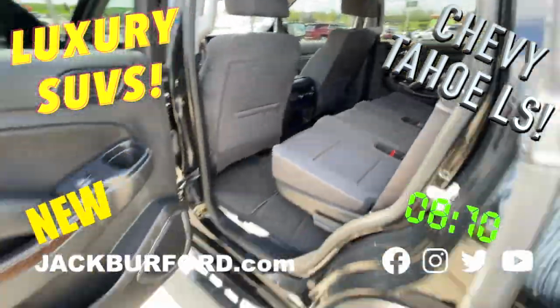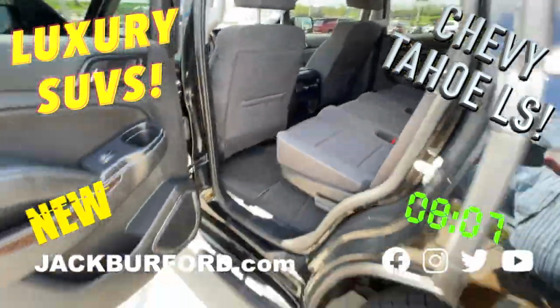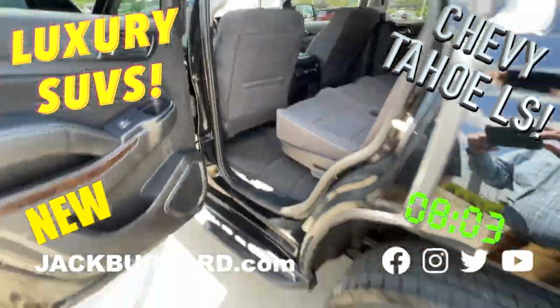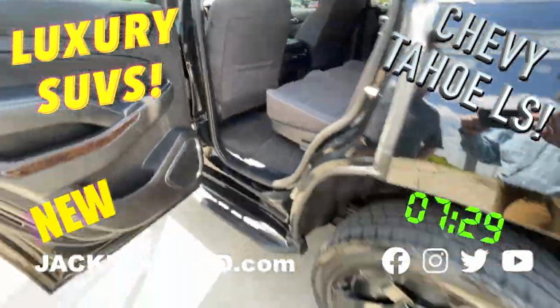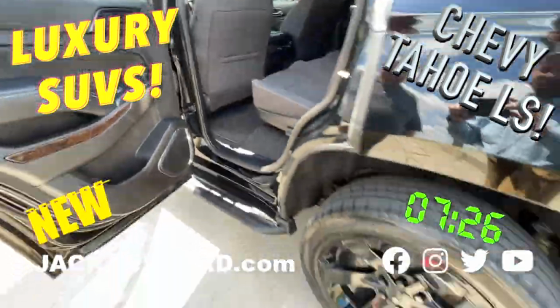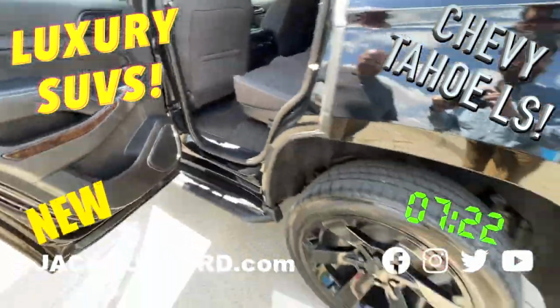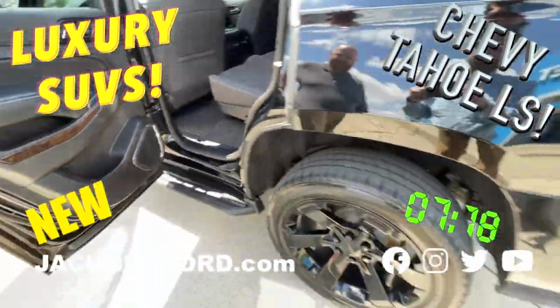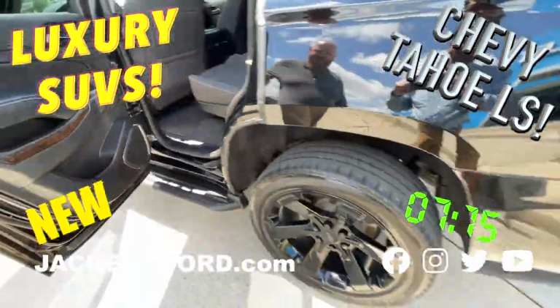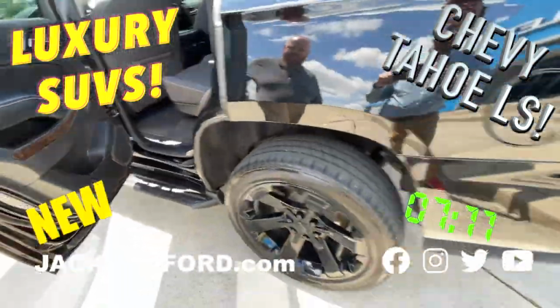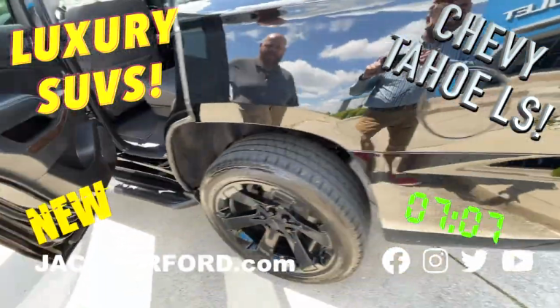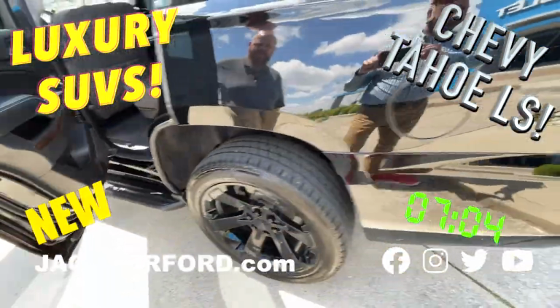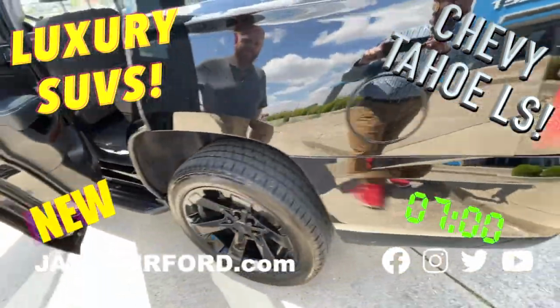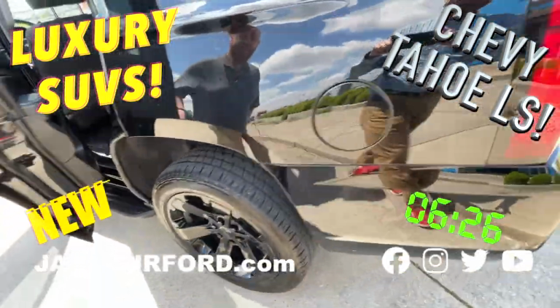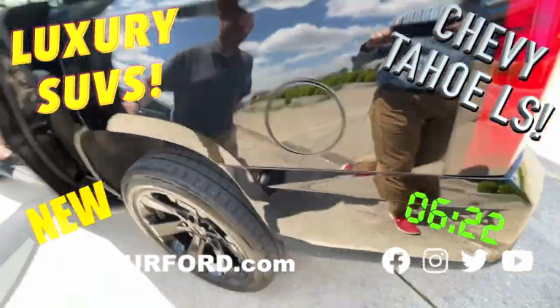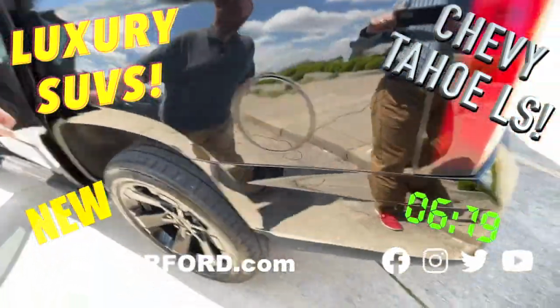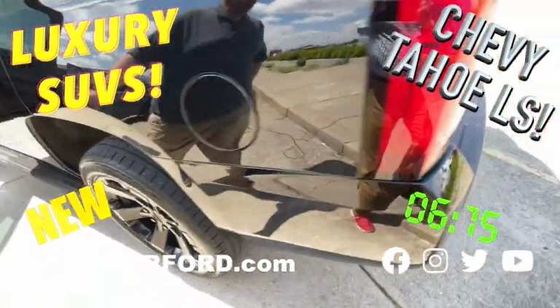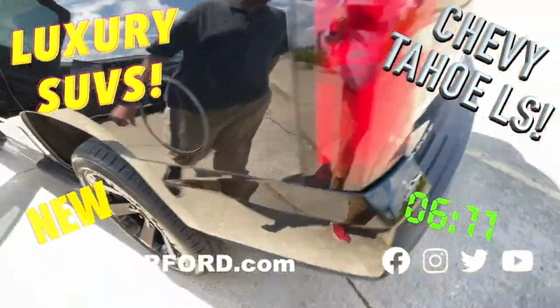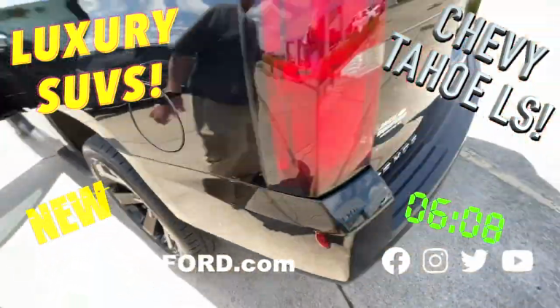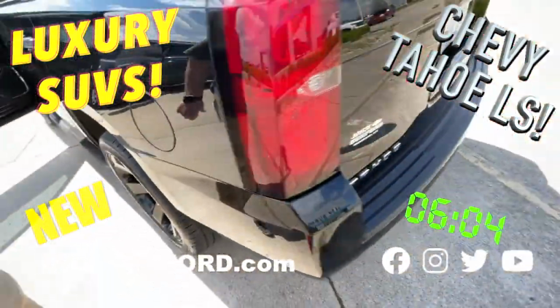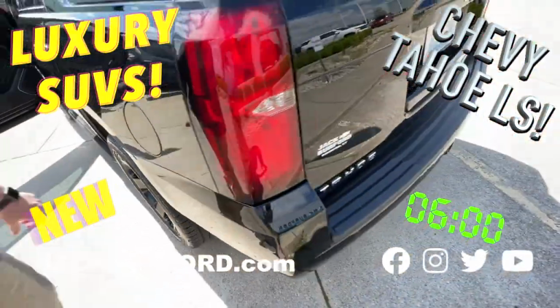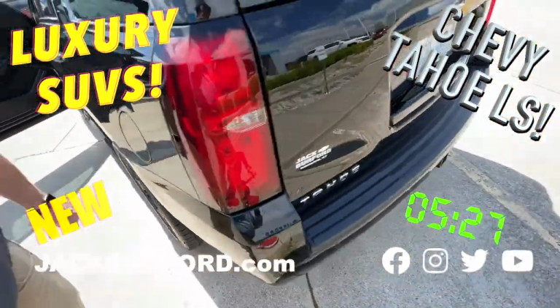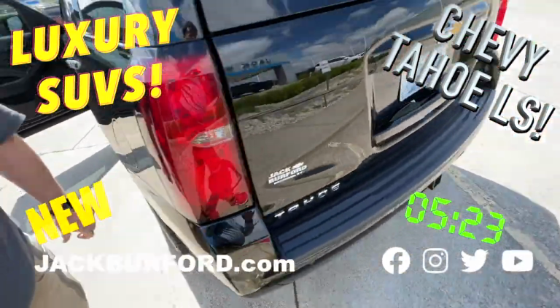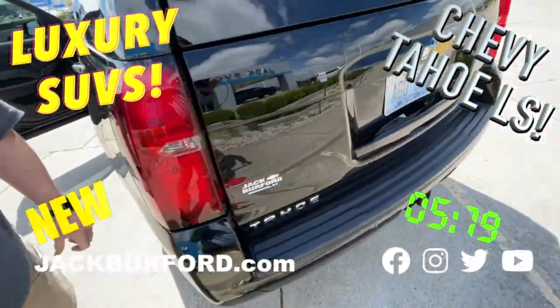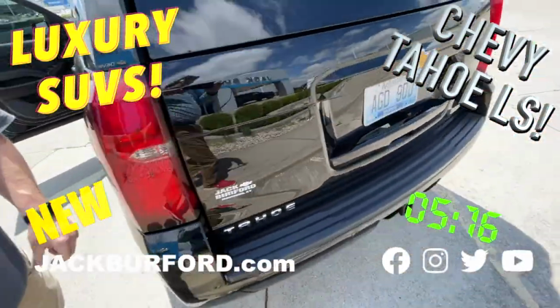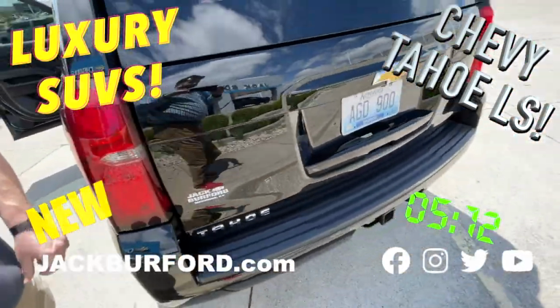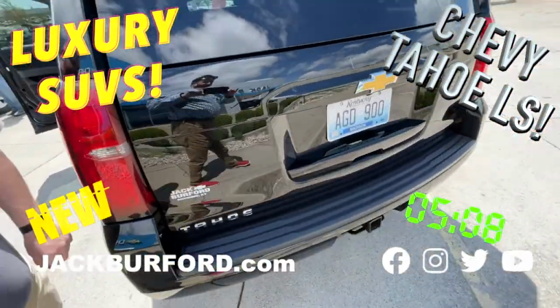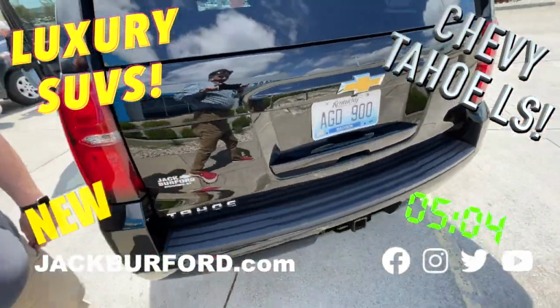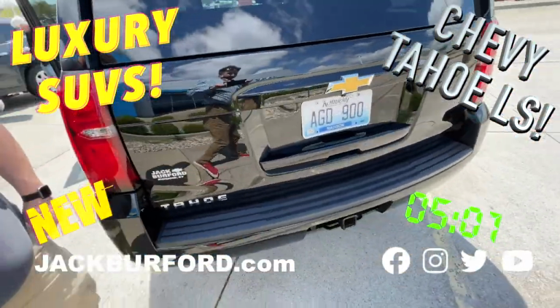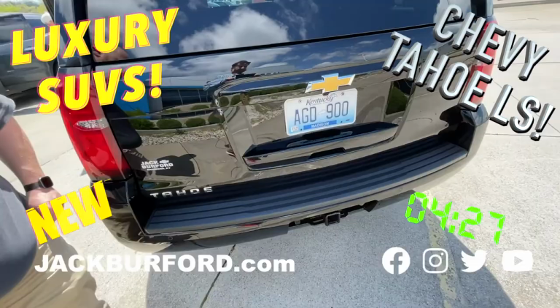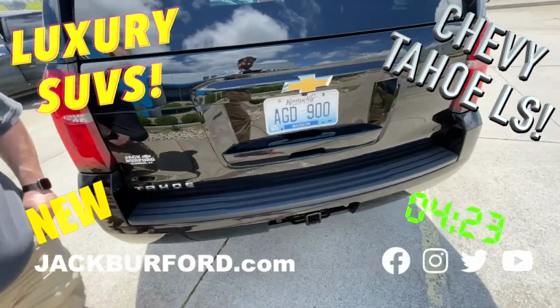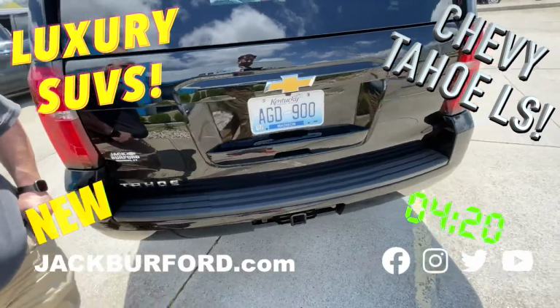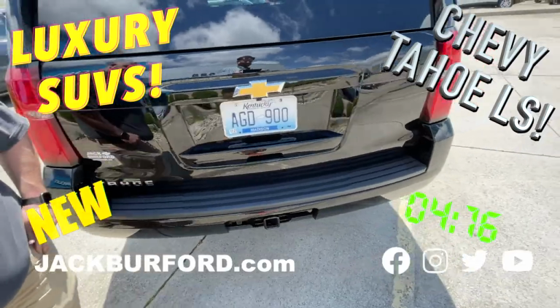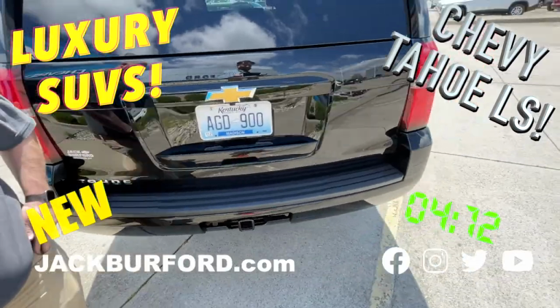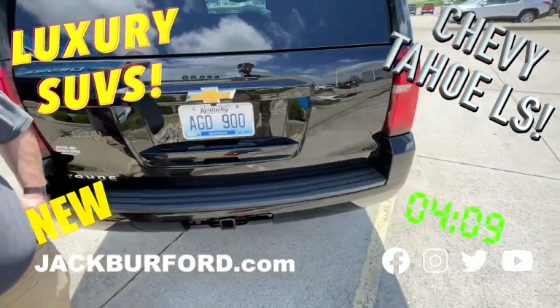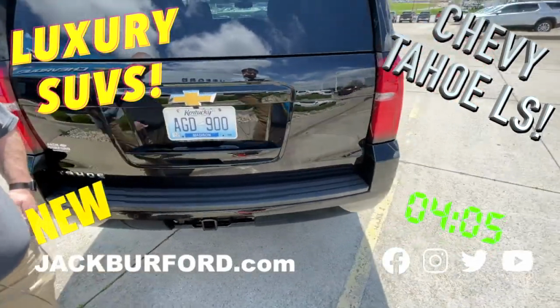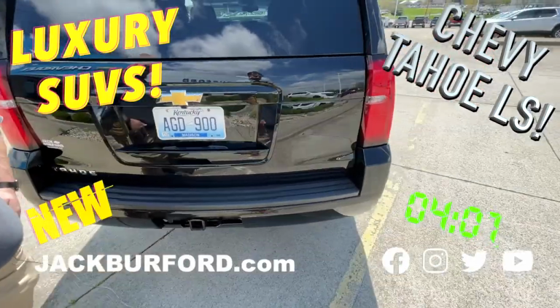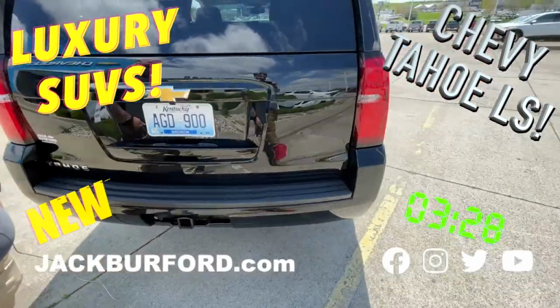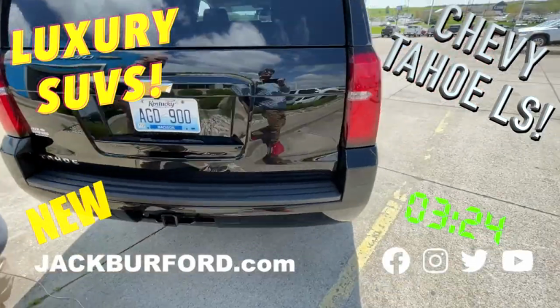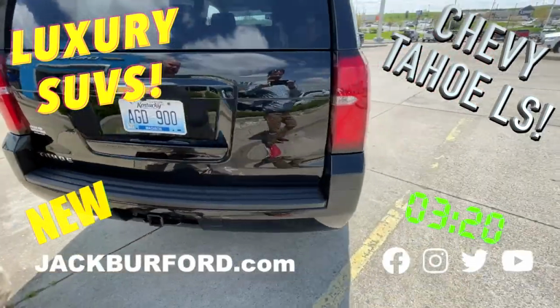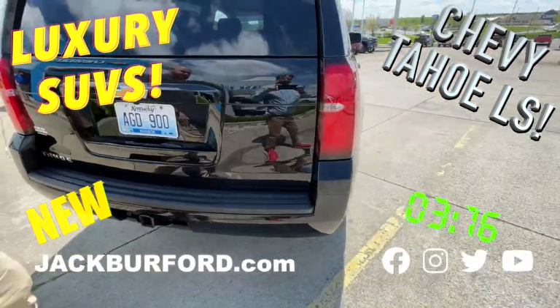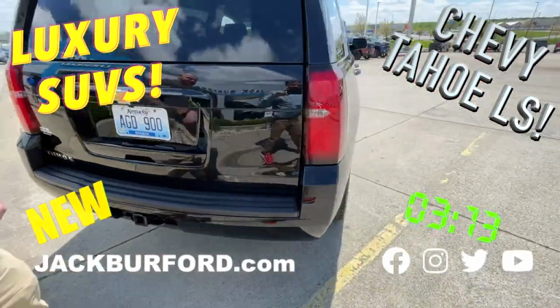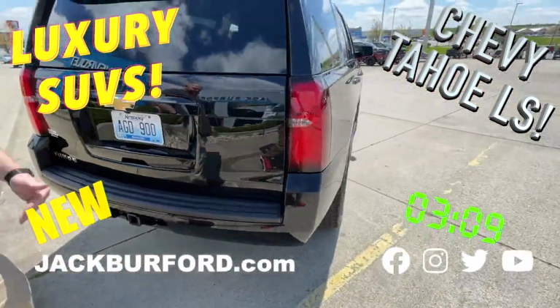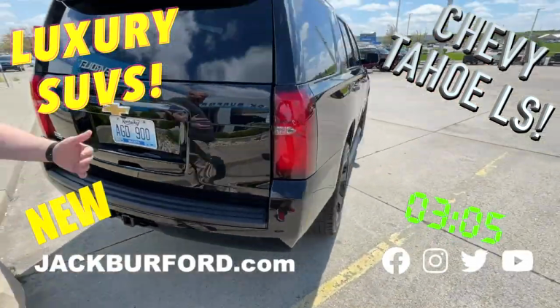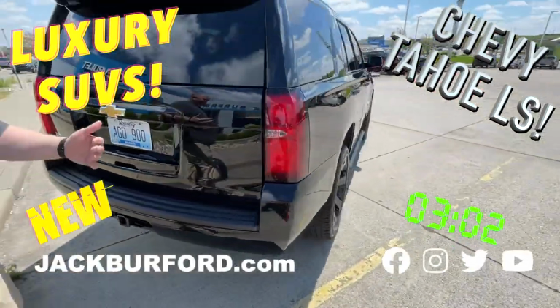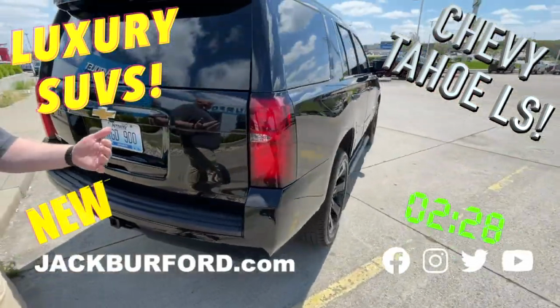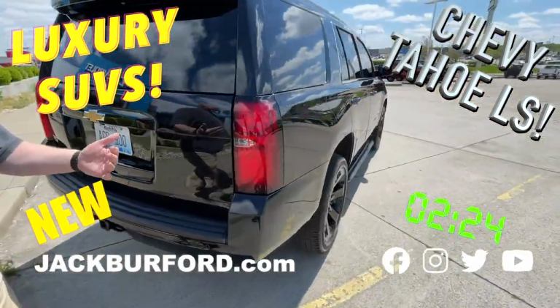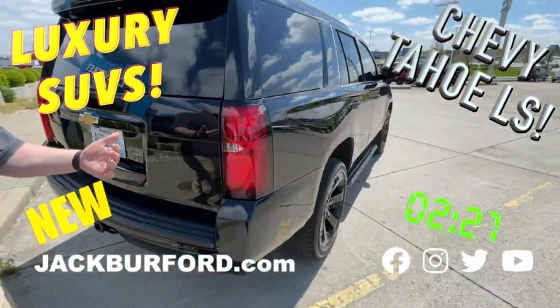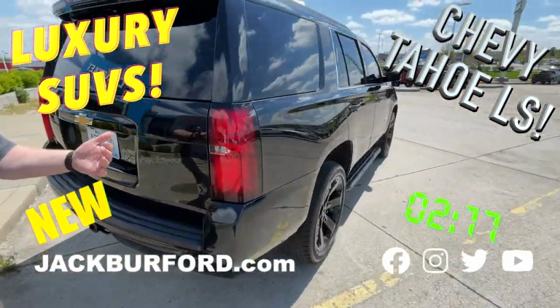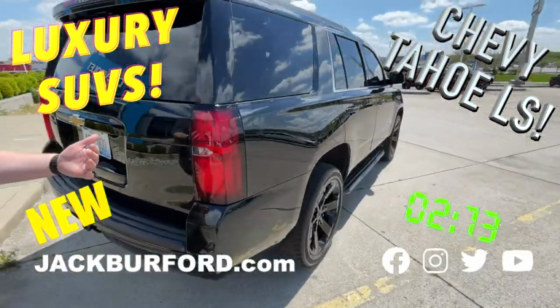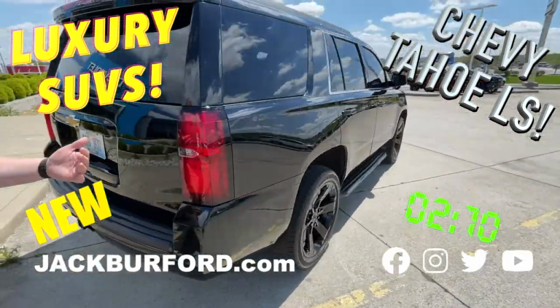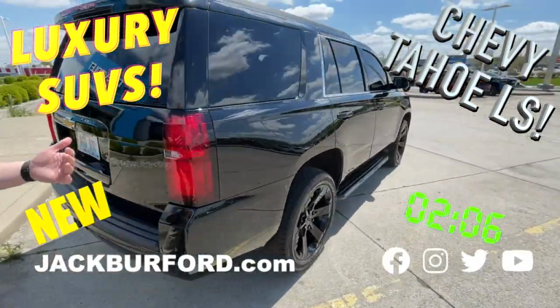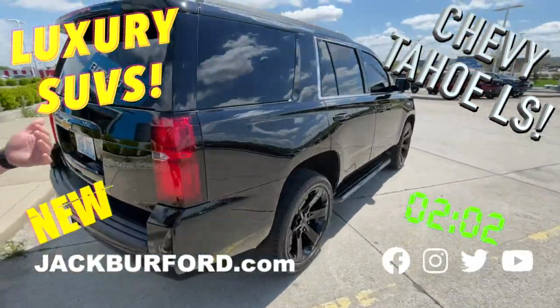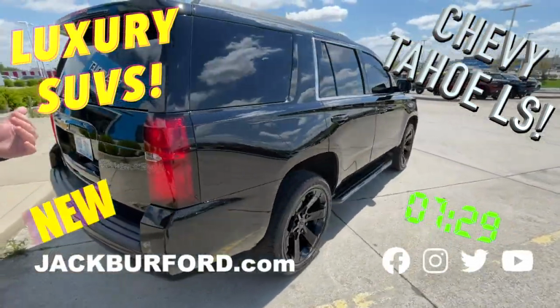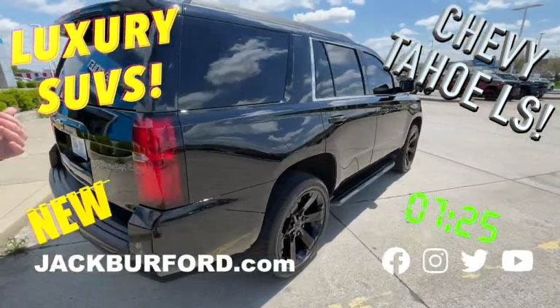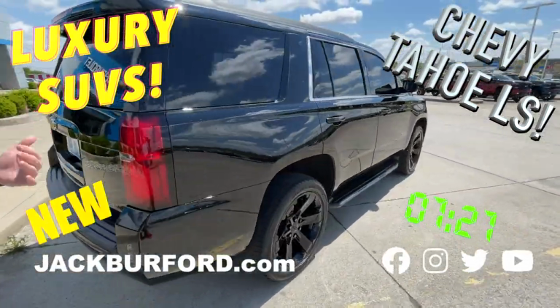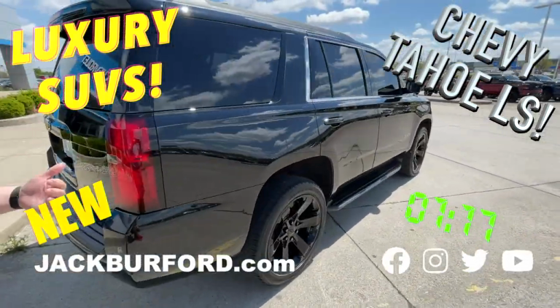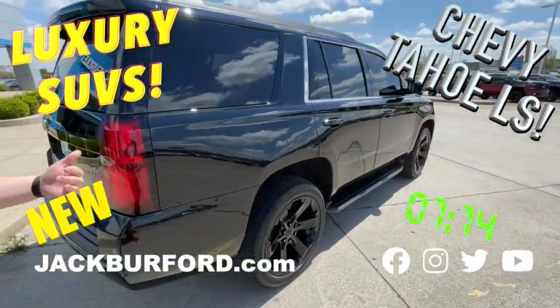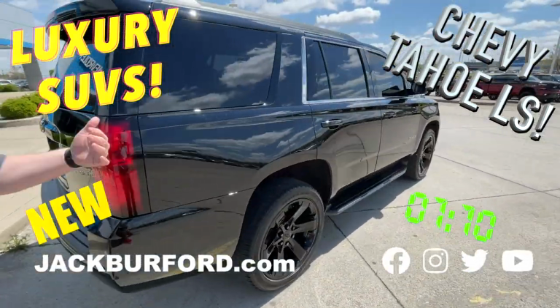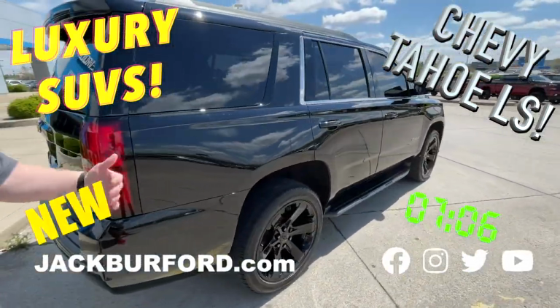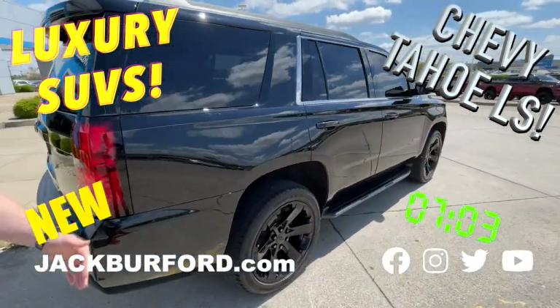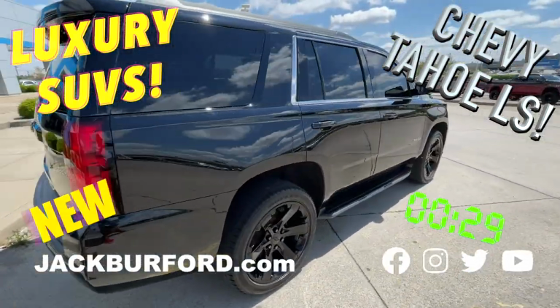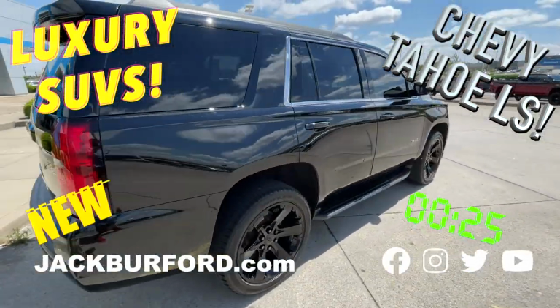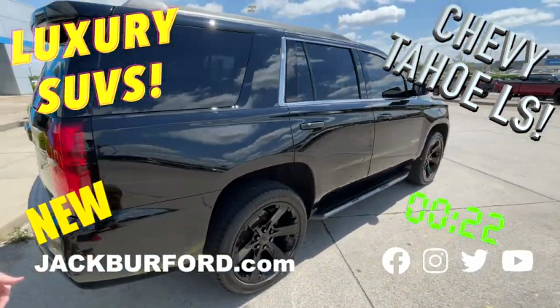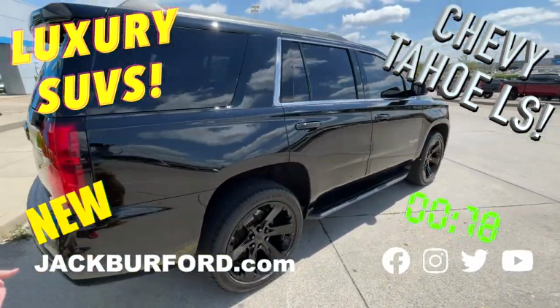Check that out — it's a good looking truck for sure. For more information, check it out at jackburford.com or come see us in person. We'd love to have you out and take it on a test drive. They're free.